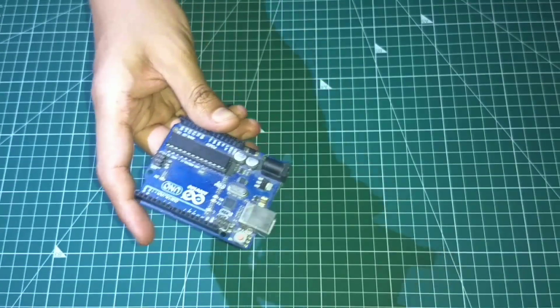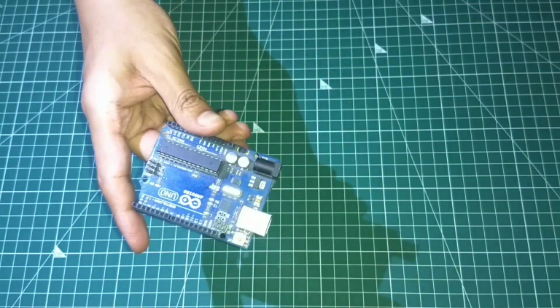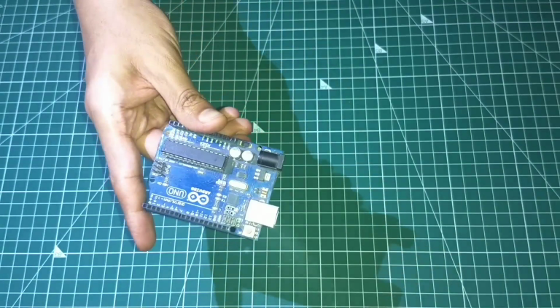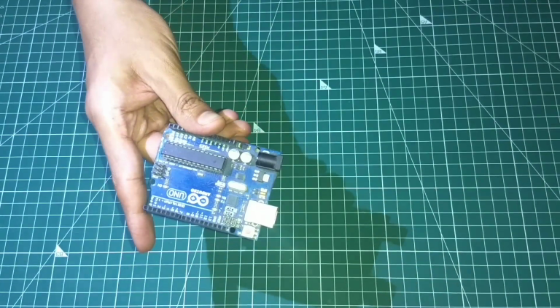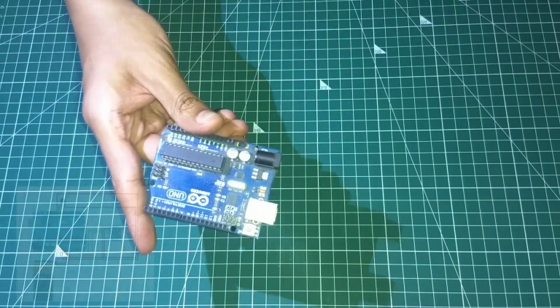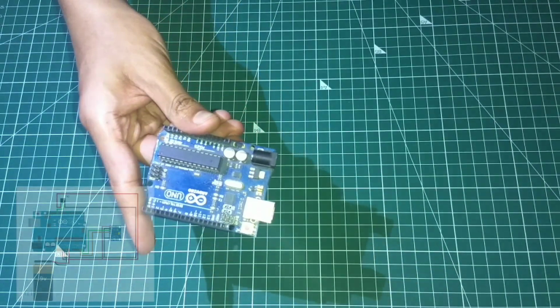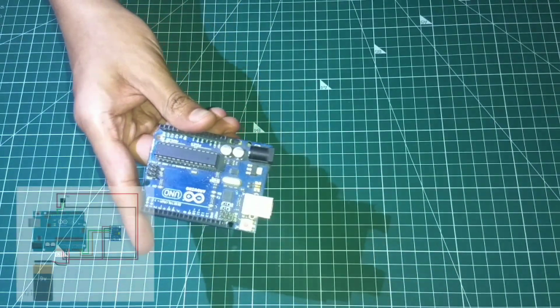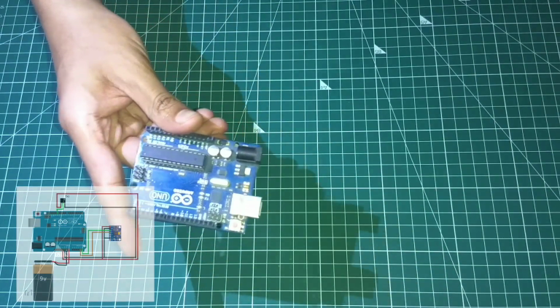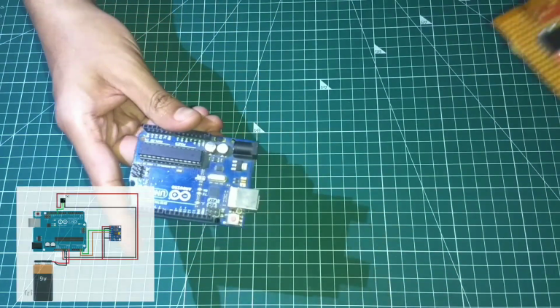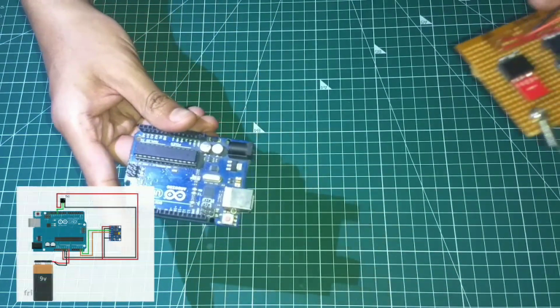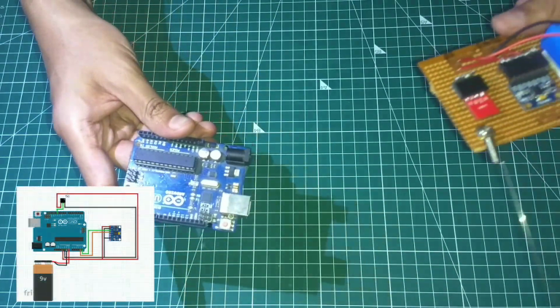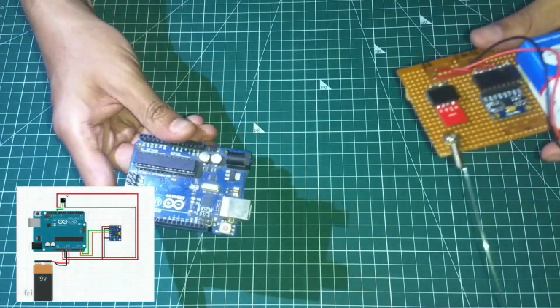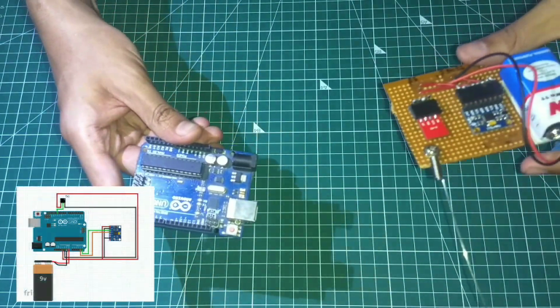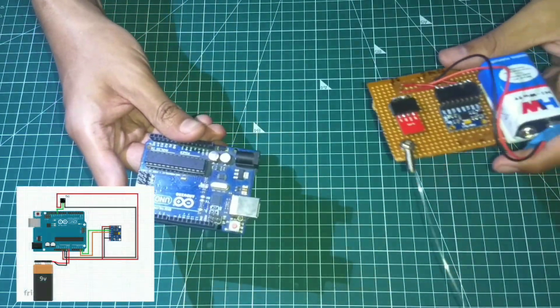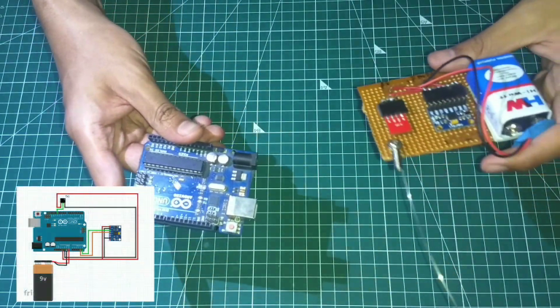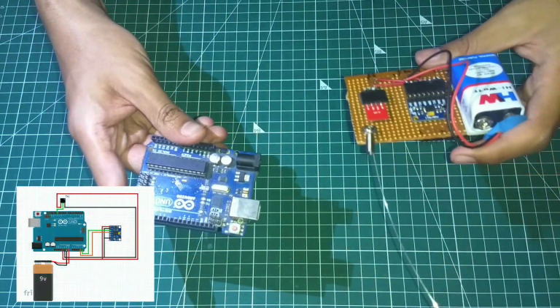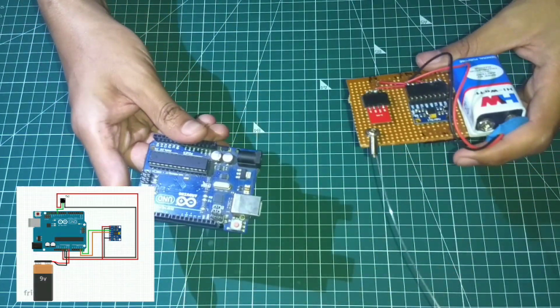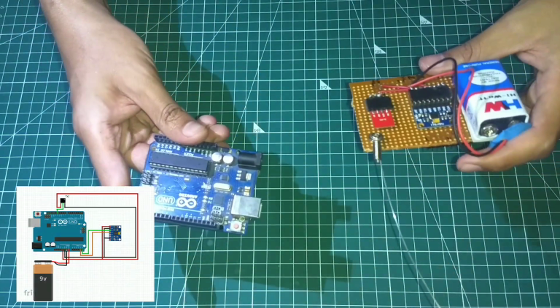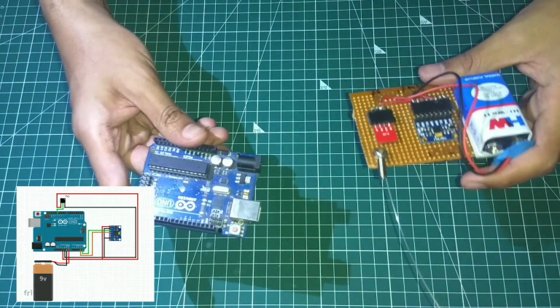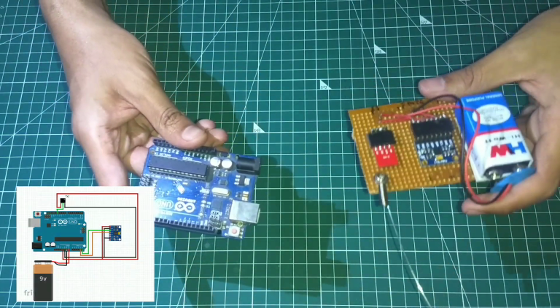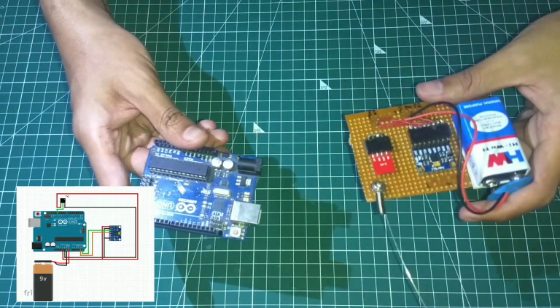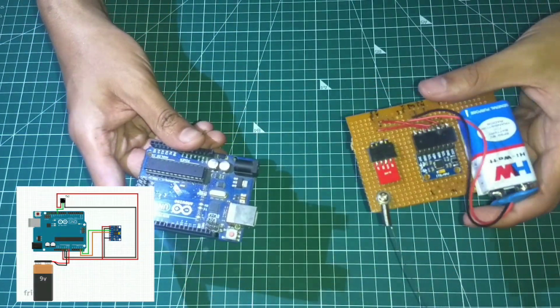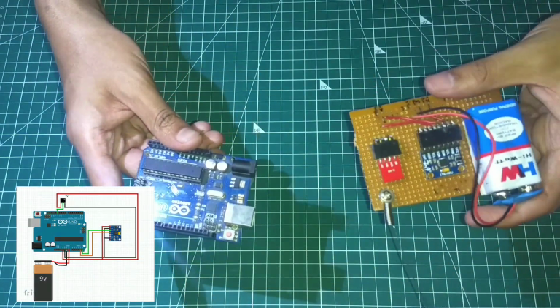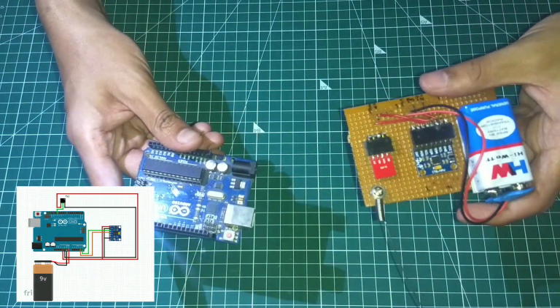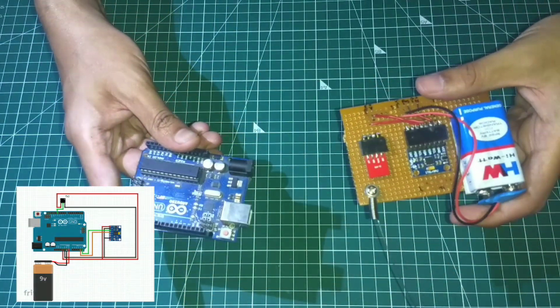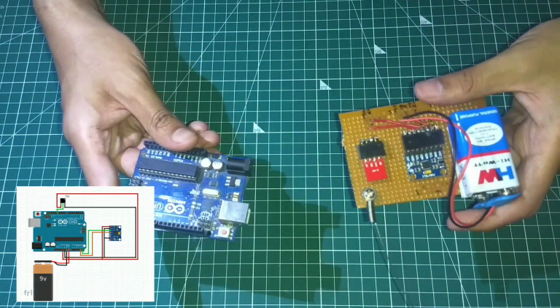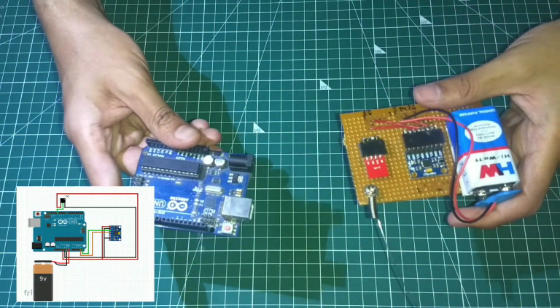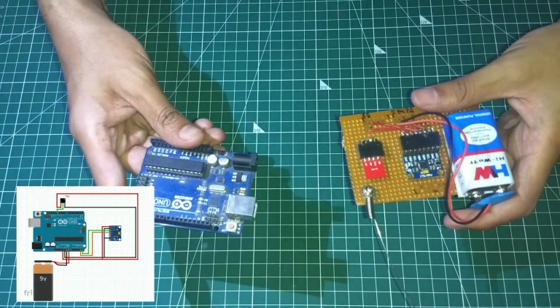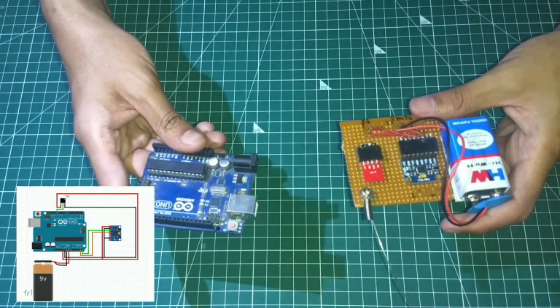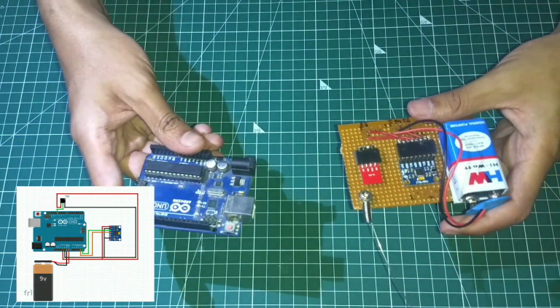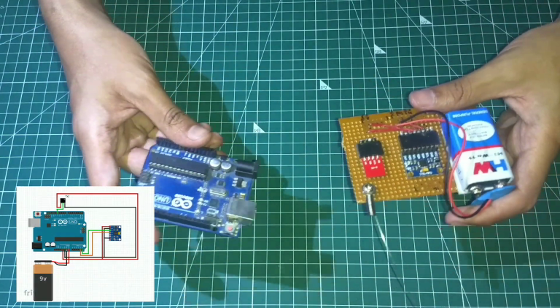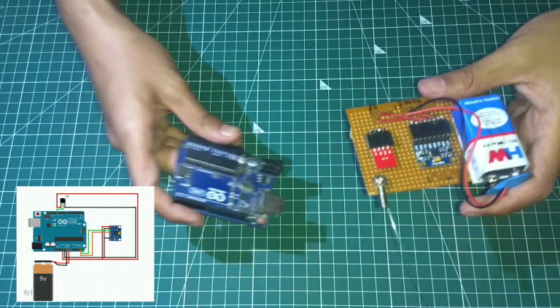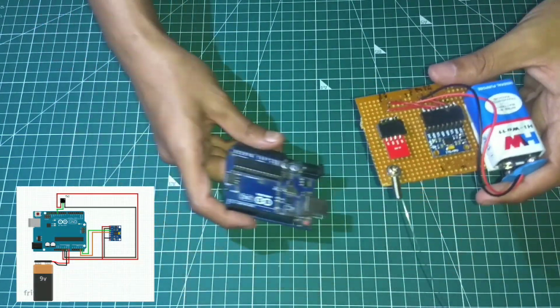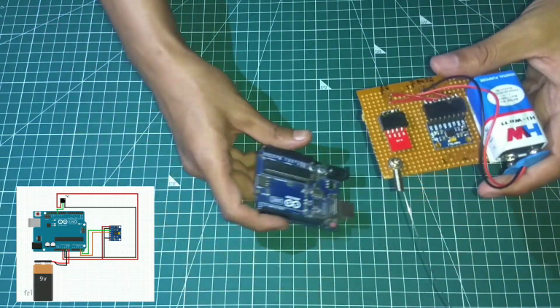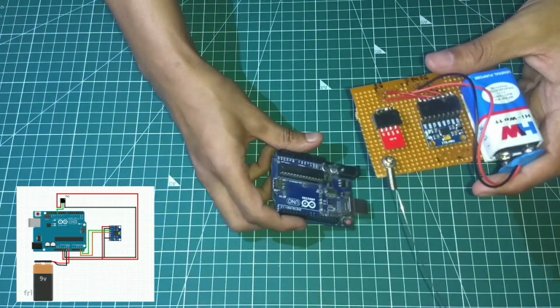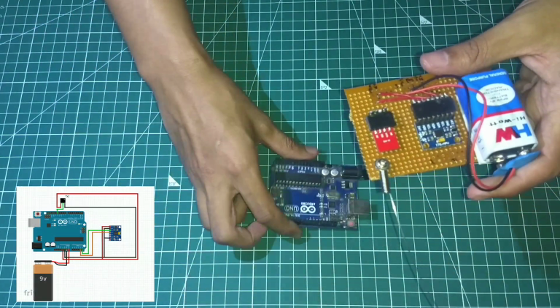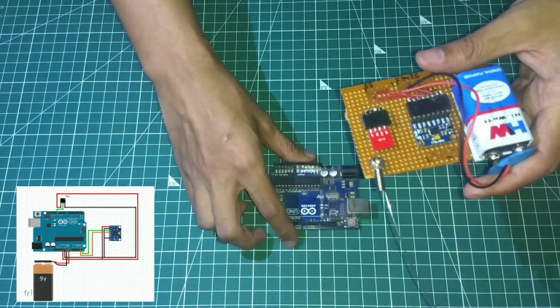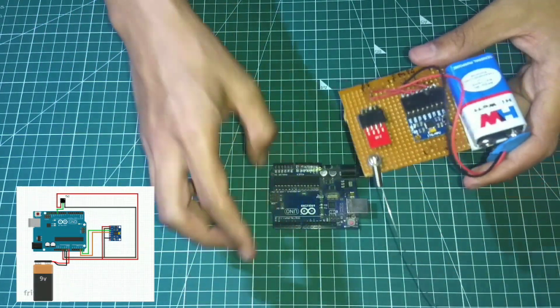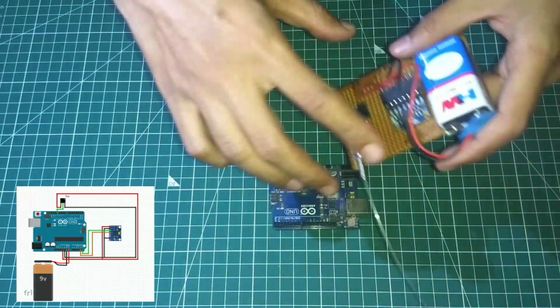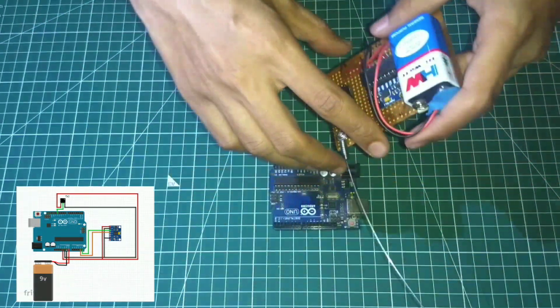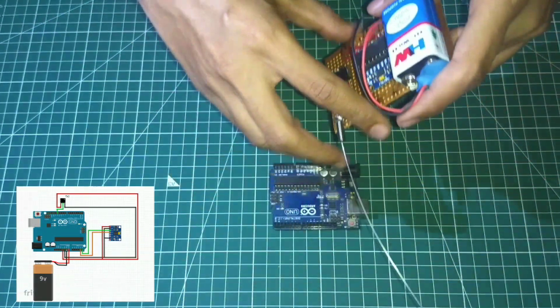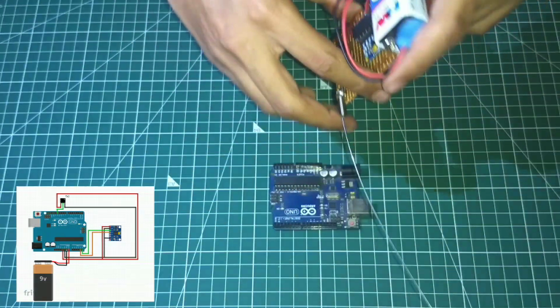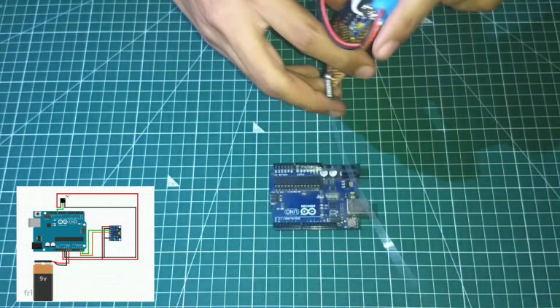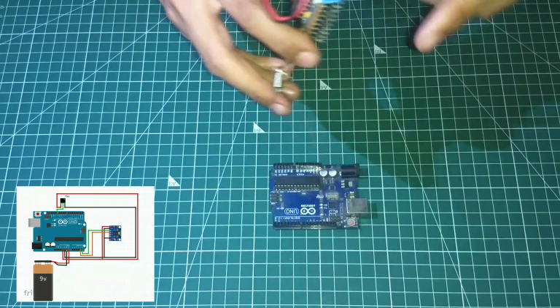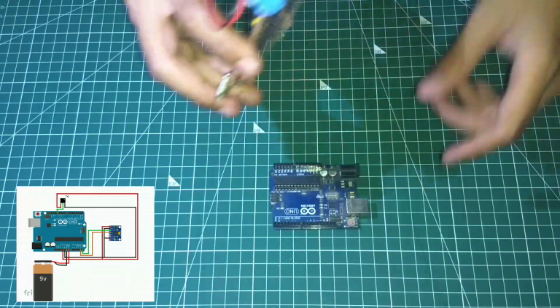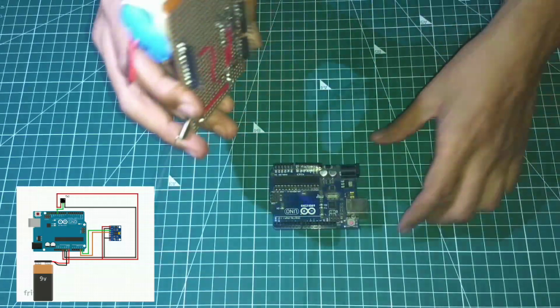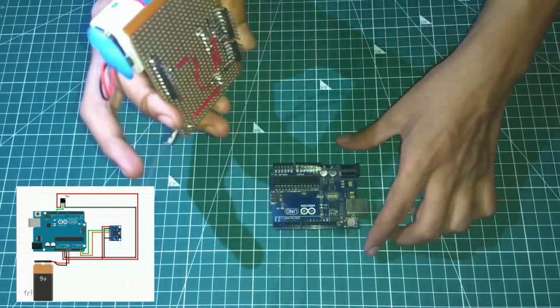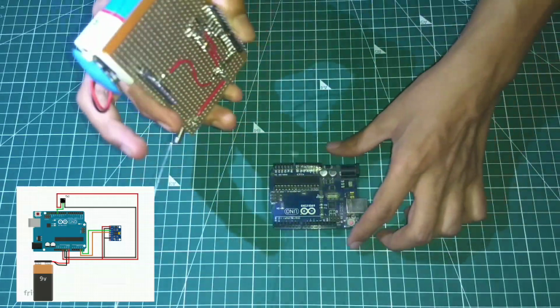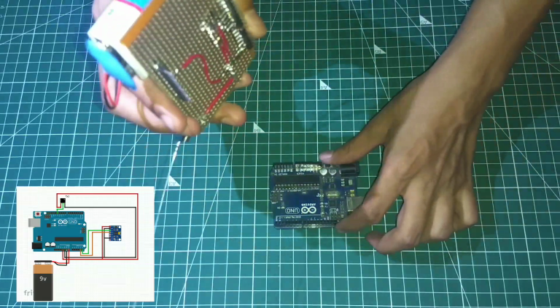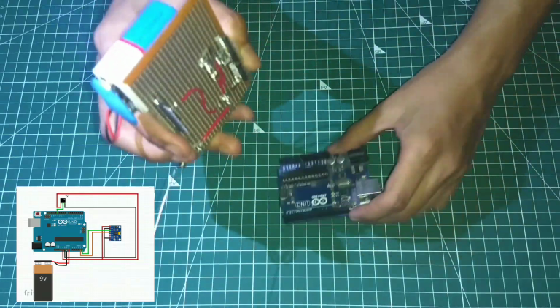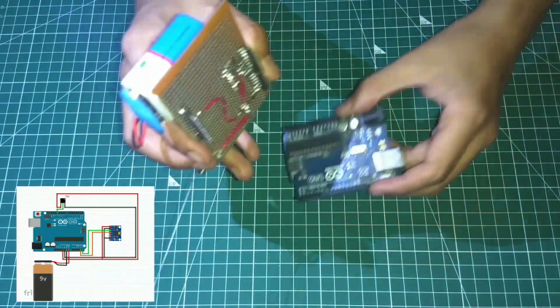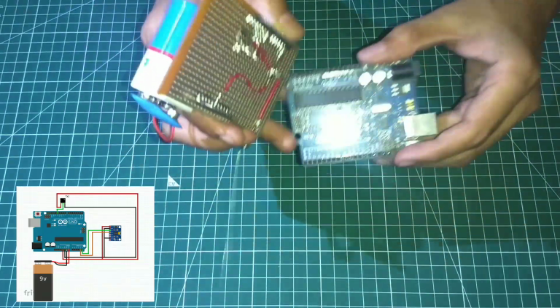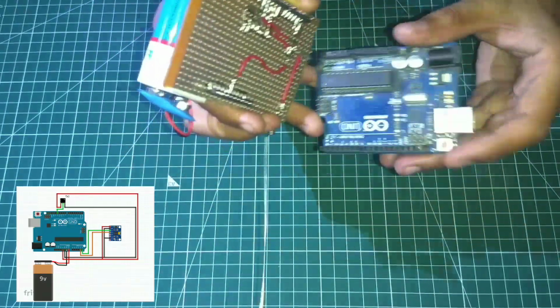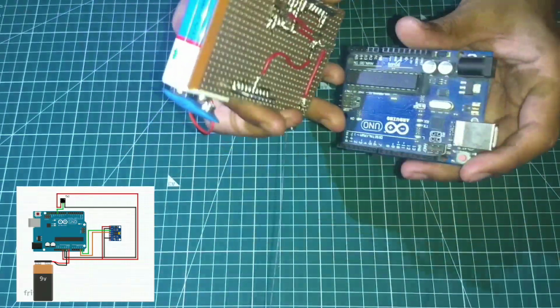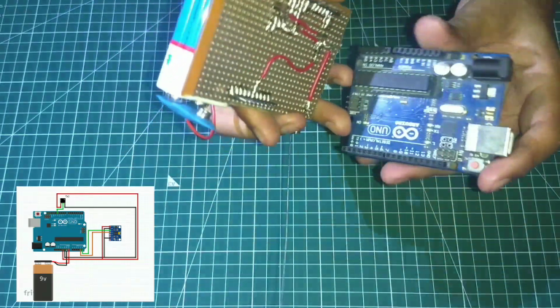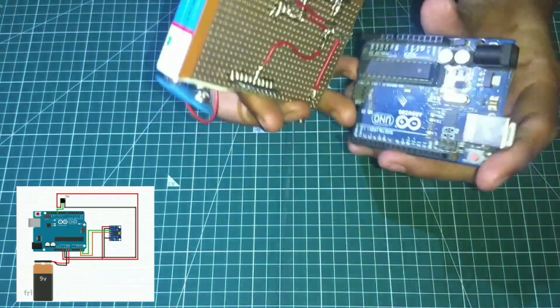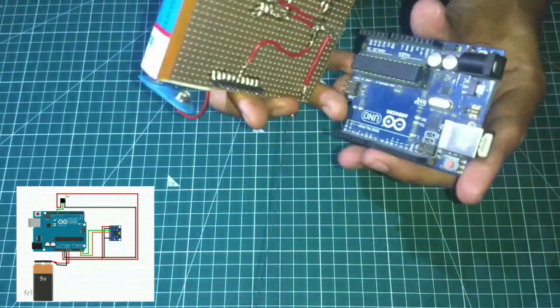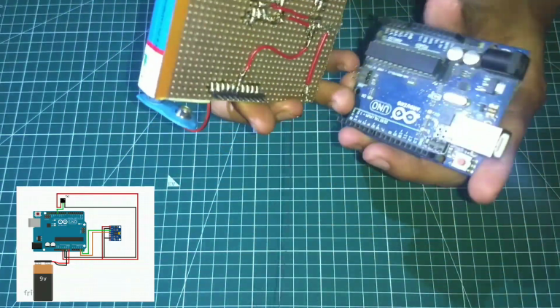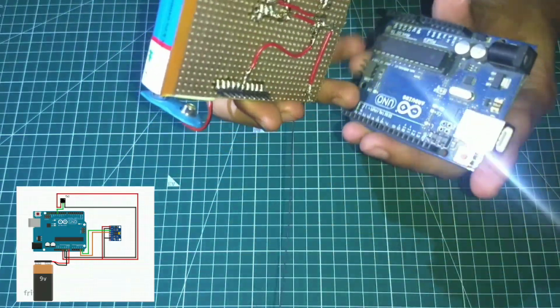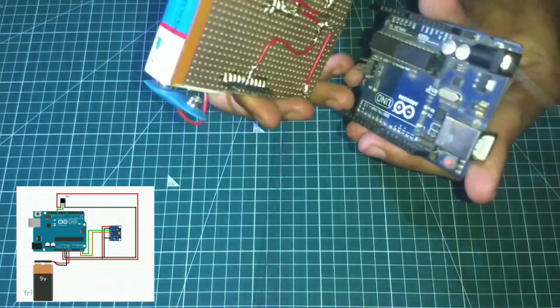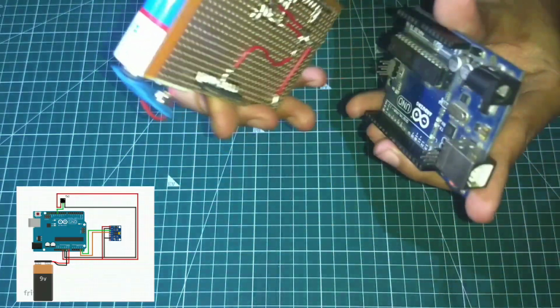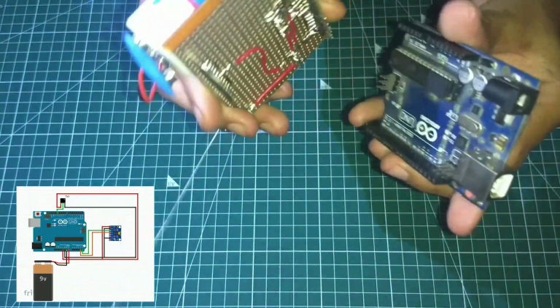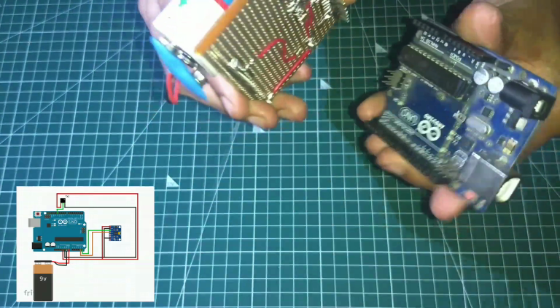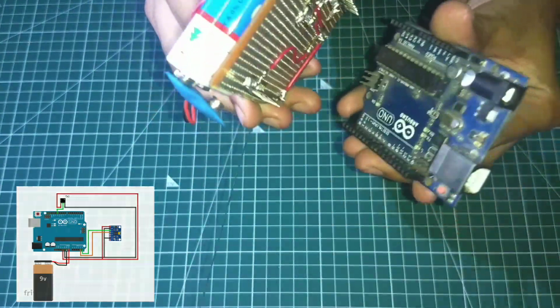Now let's take a look at the transmitter. I built this Arduino Uno shield for the transmitter. The connections are done in the same way as shown in the diagram.